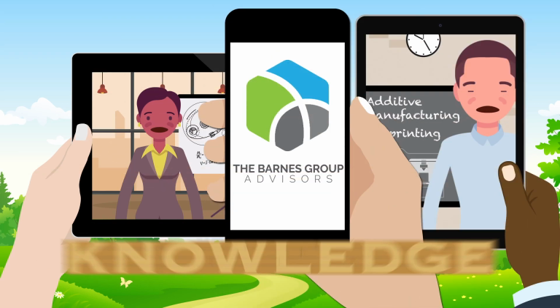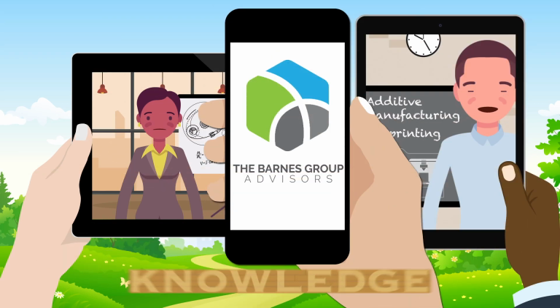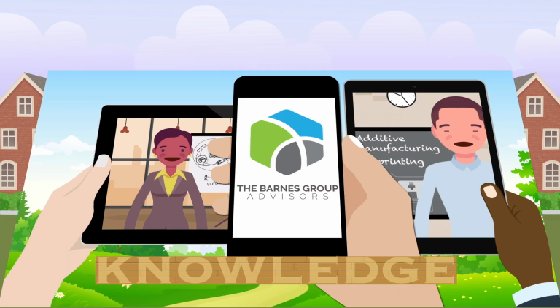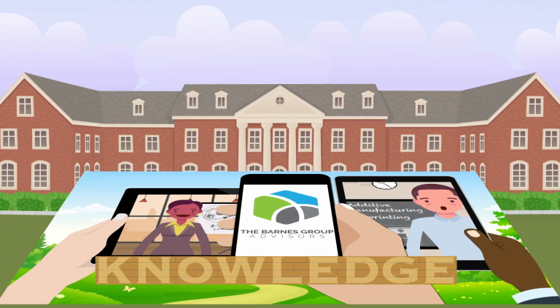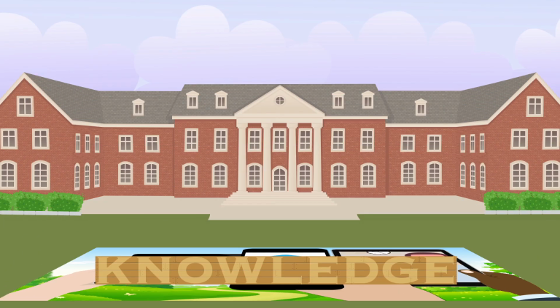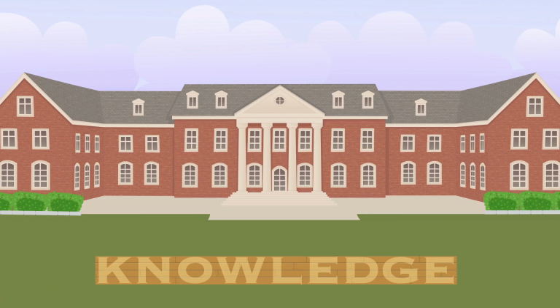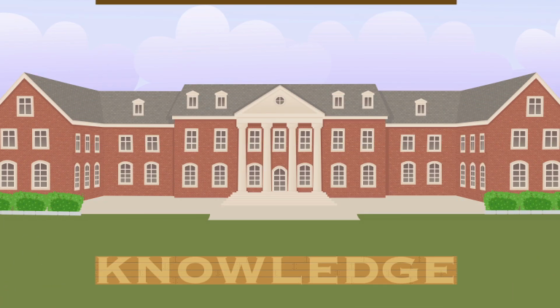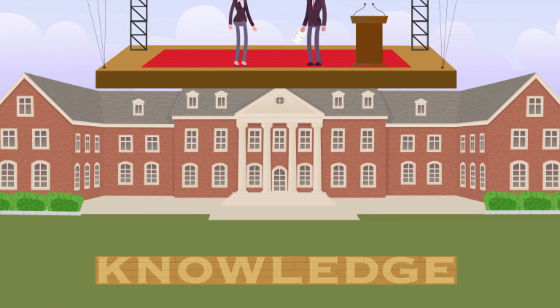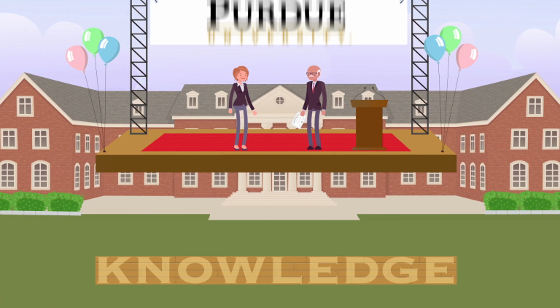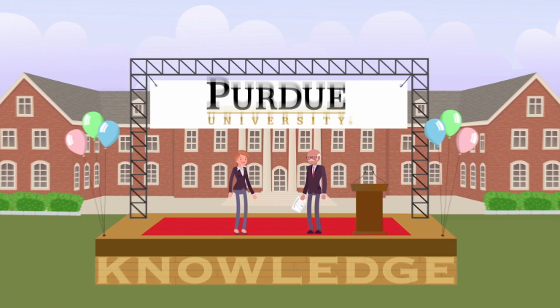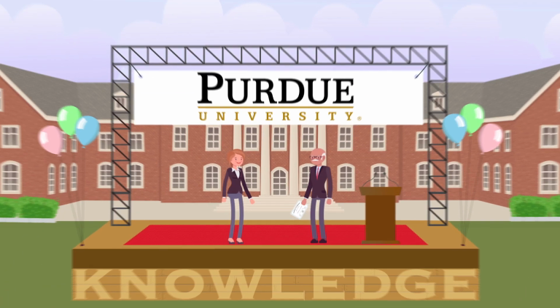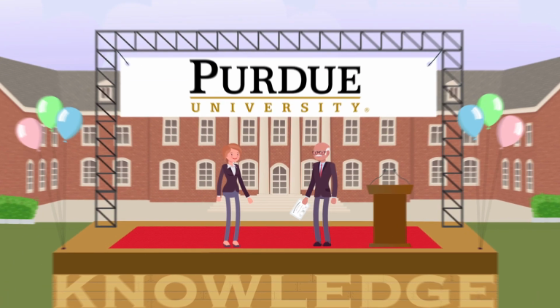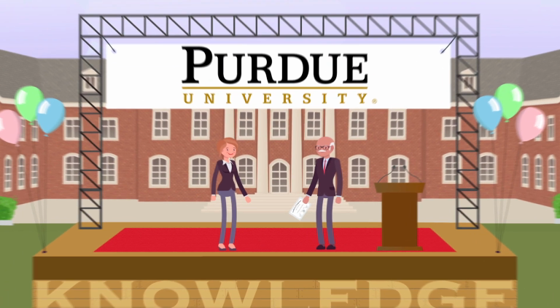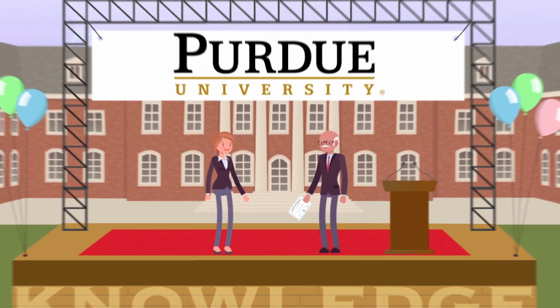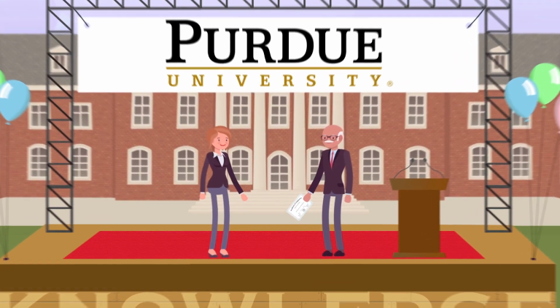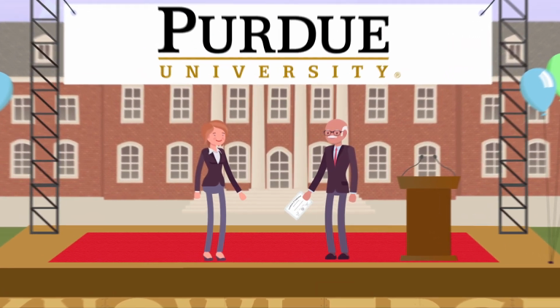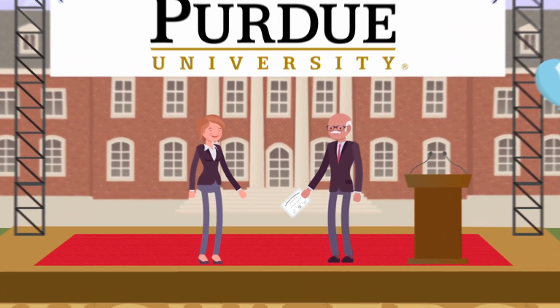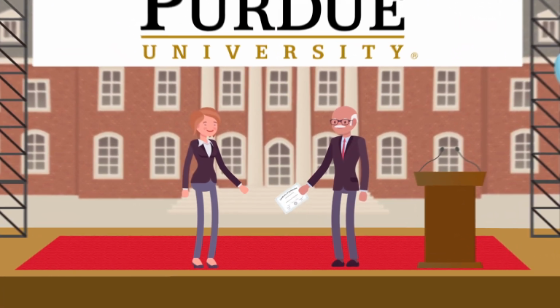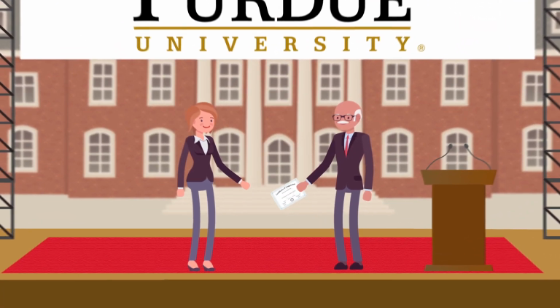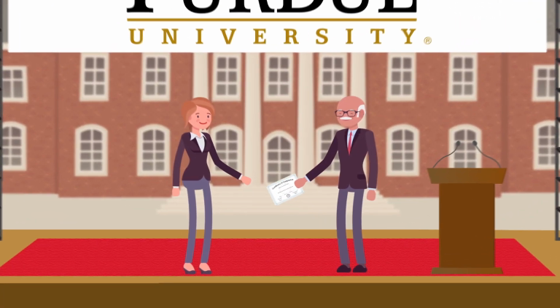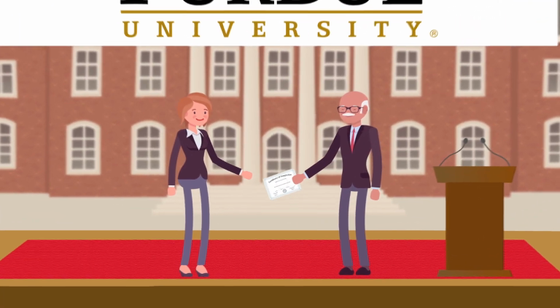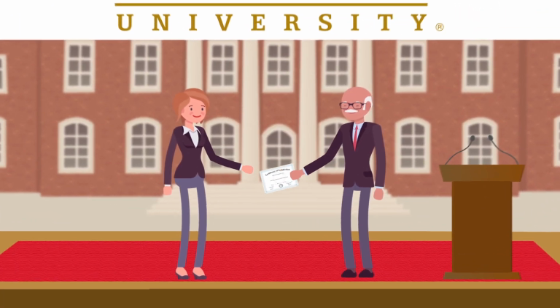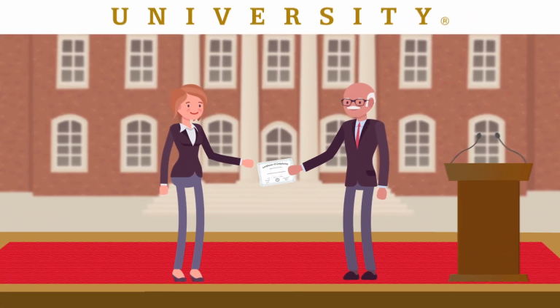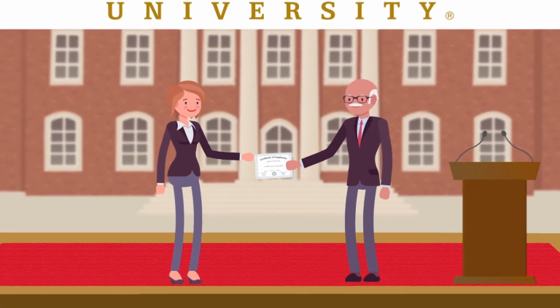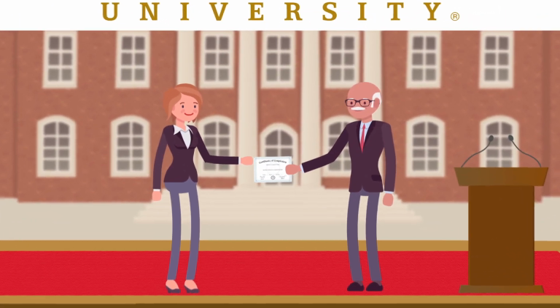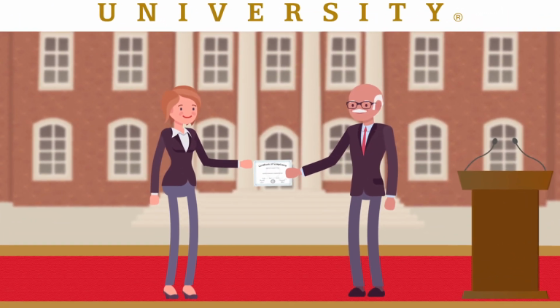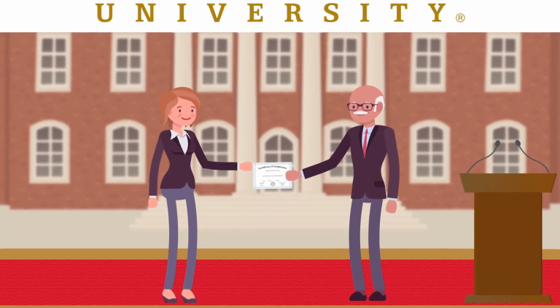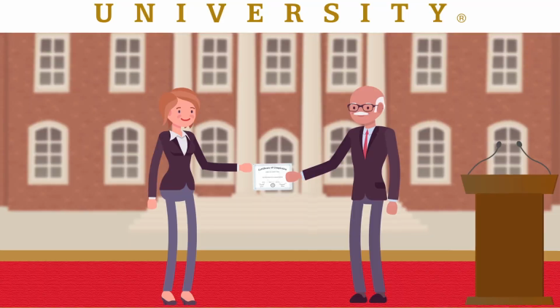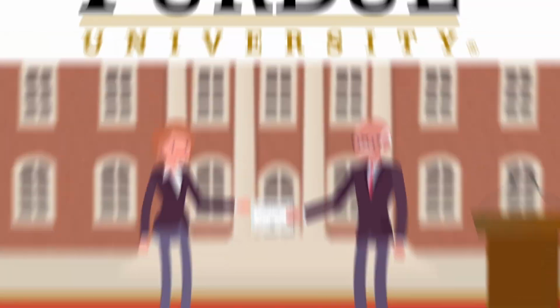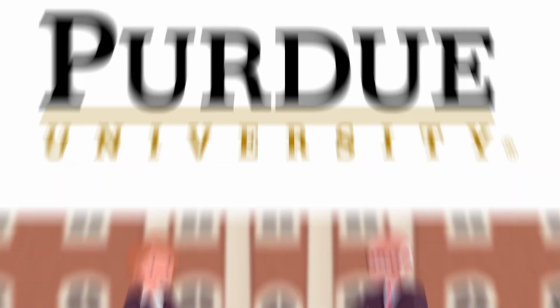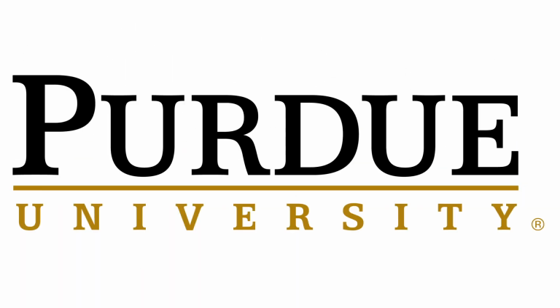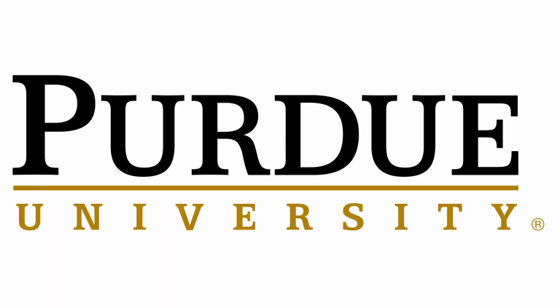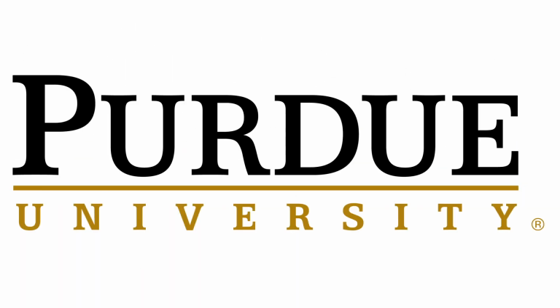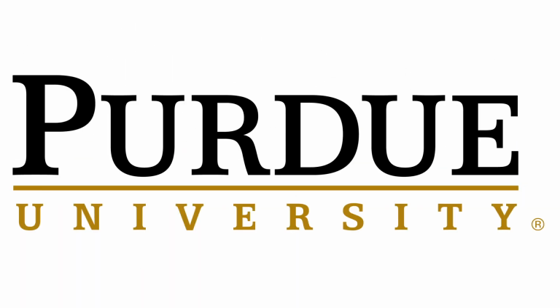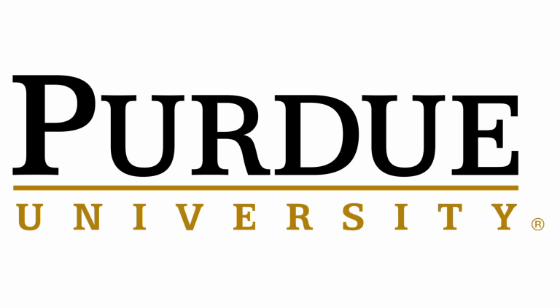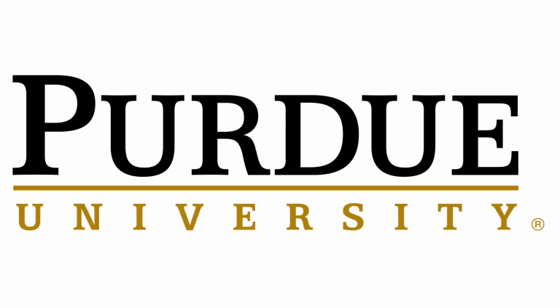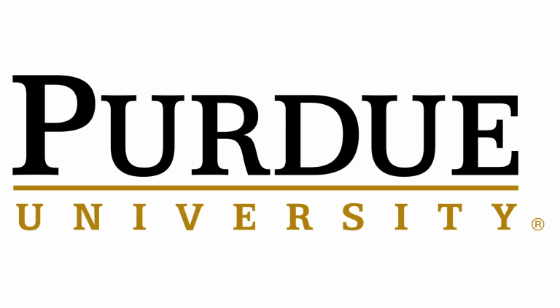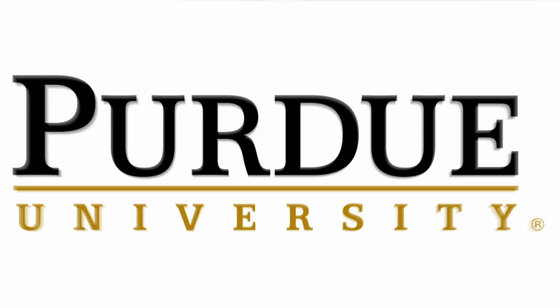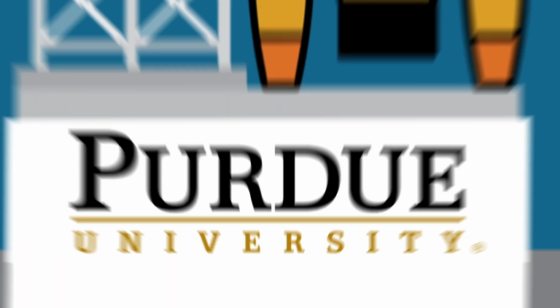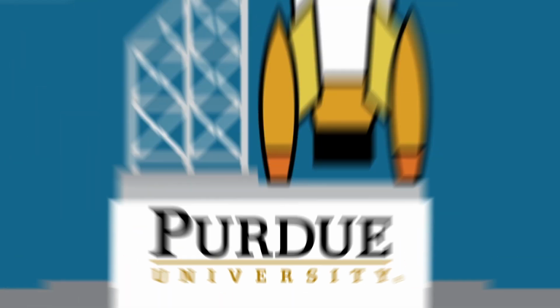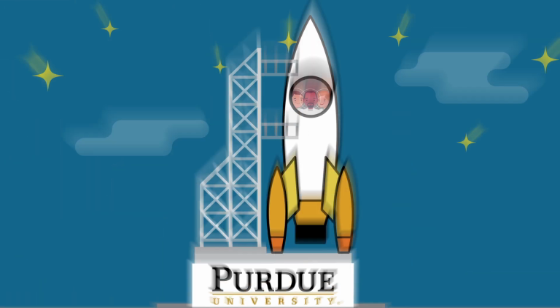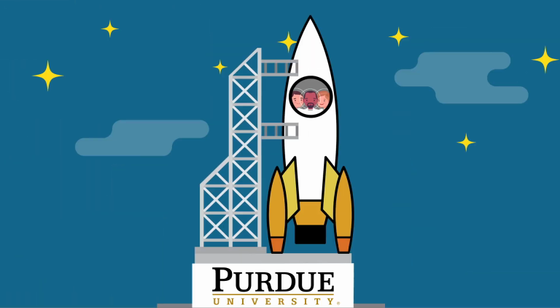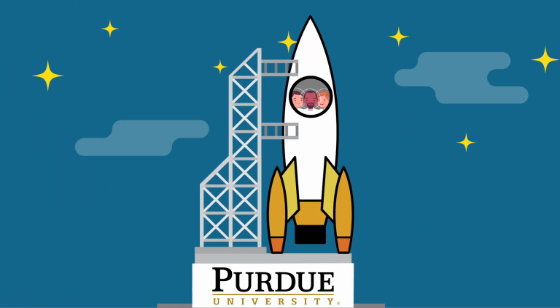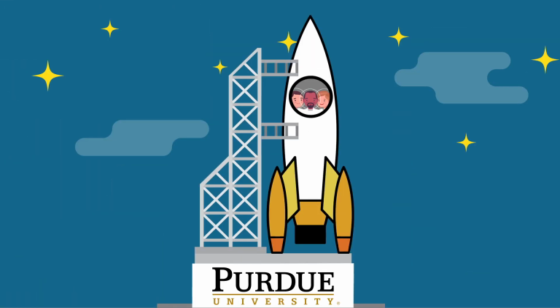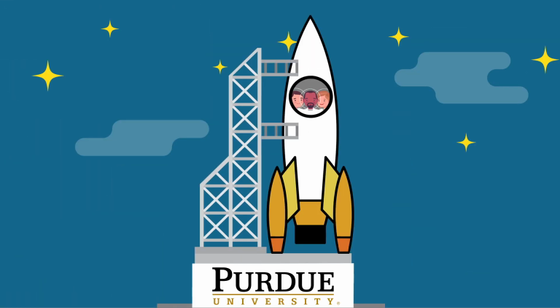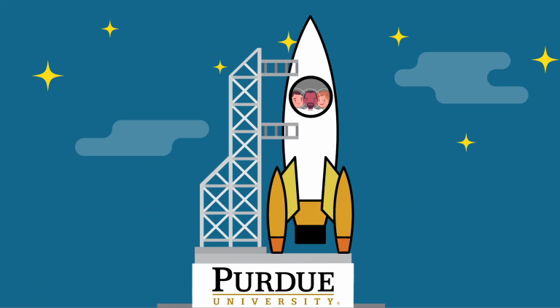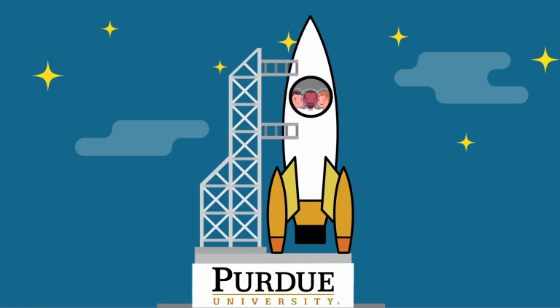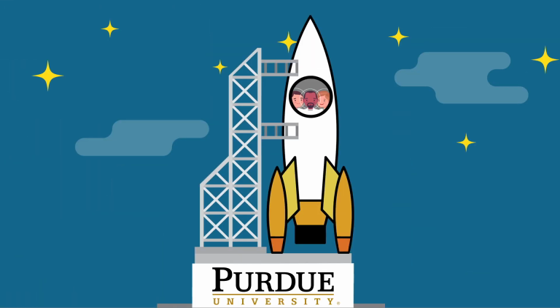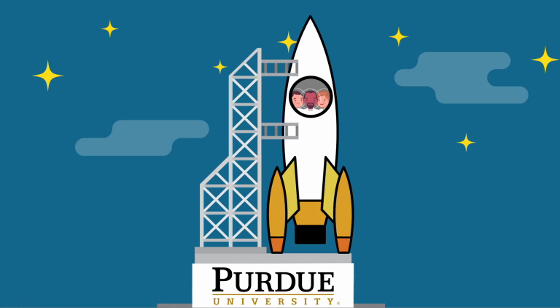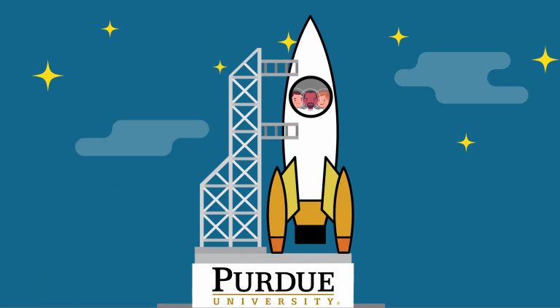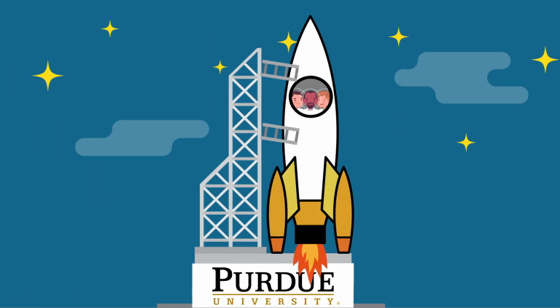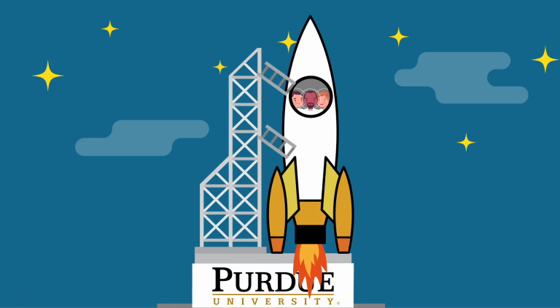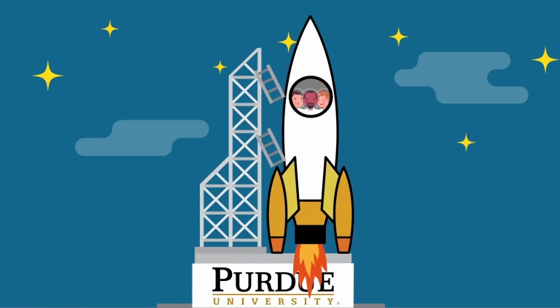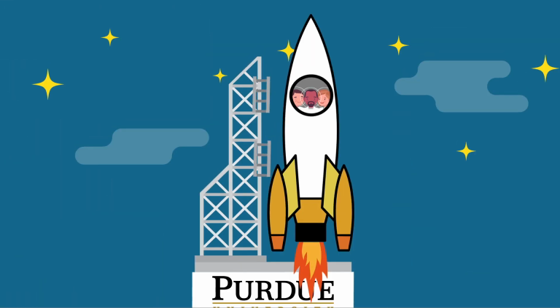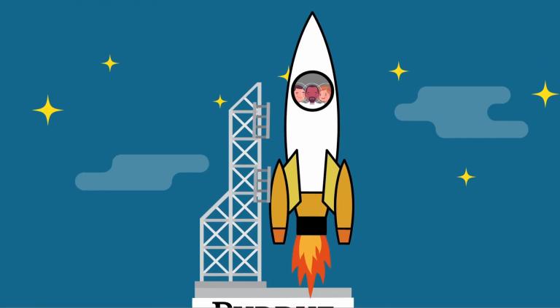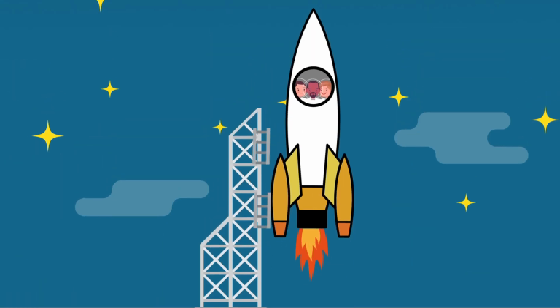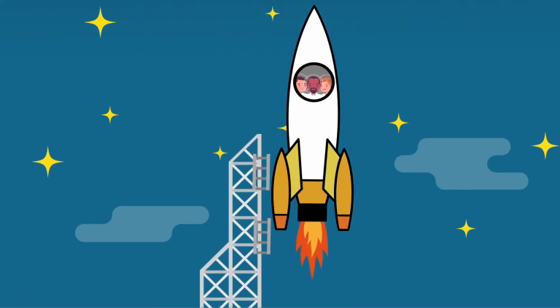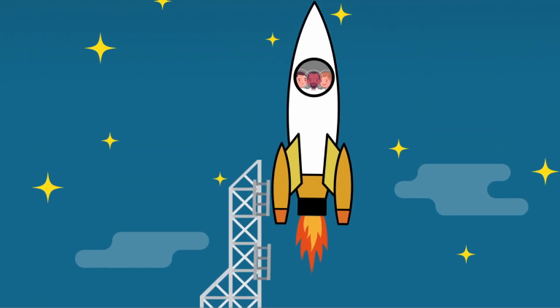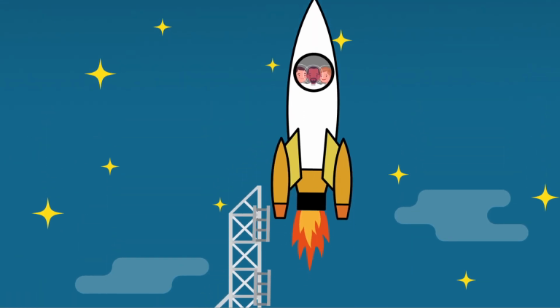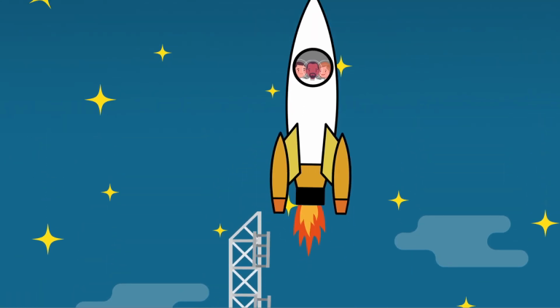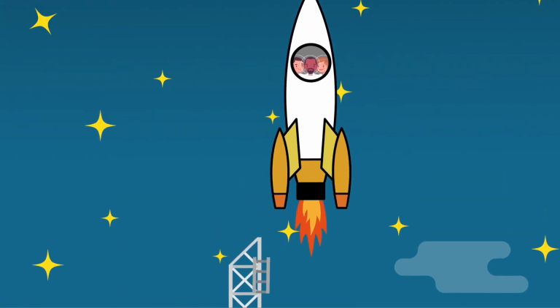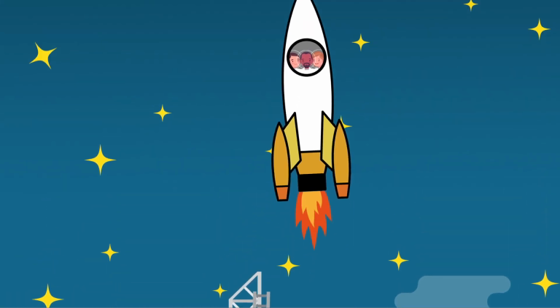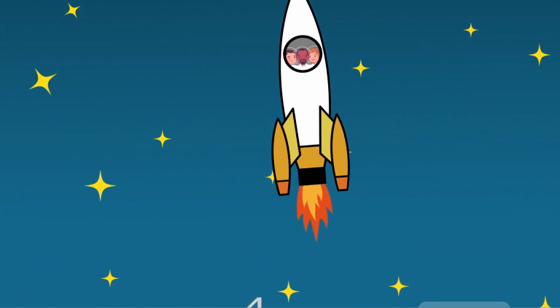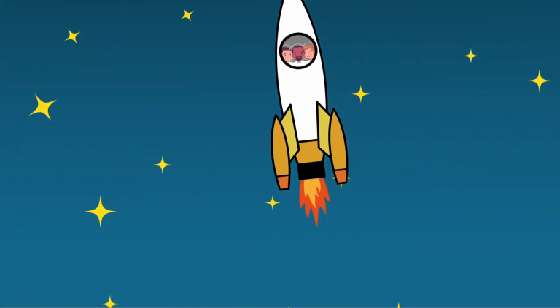Add a layer of knowledge and earn a respected certificate from Purdue University. Our legacy, your watch.